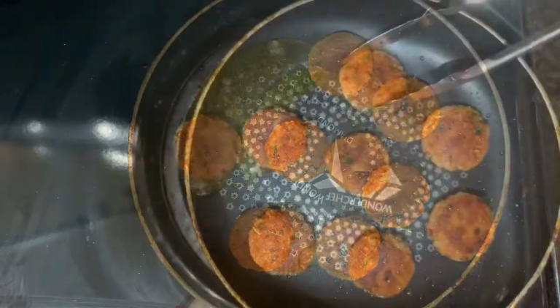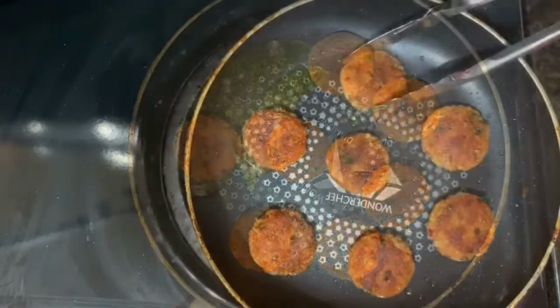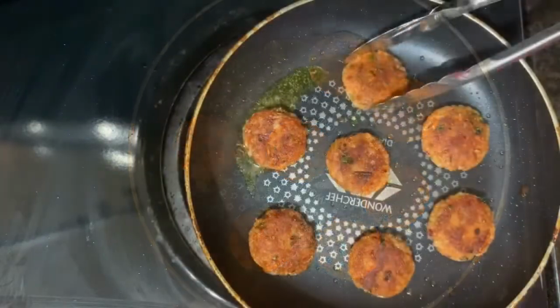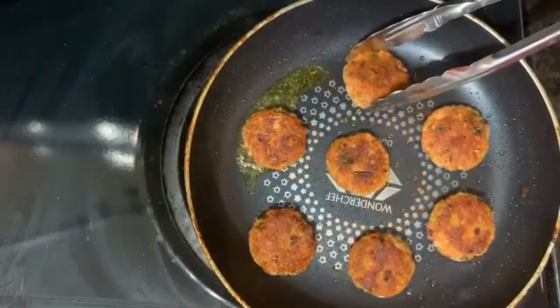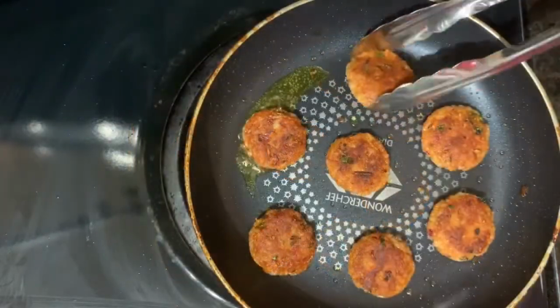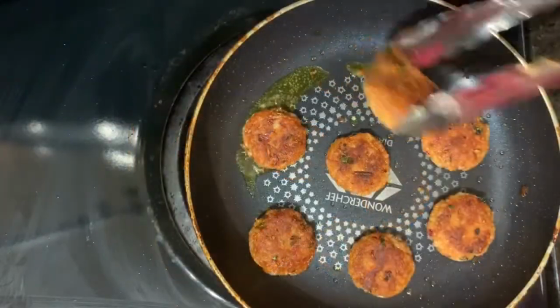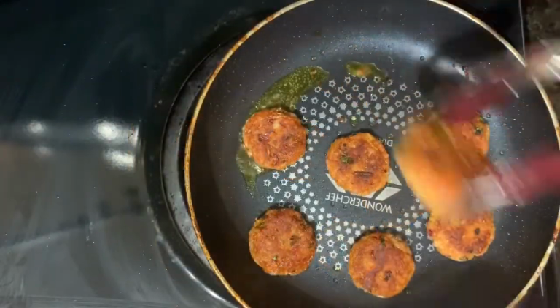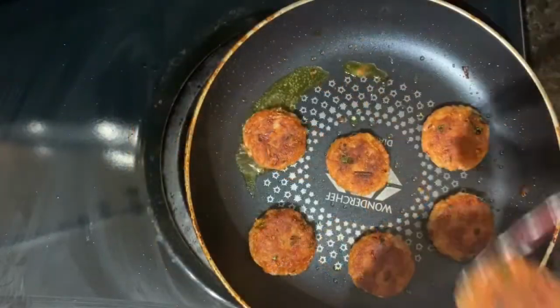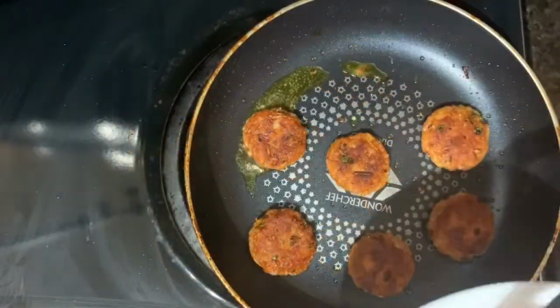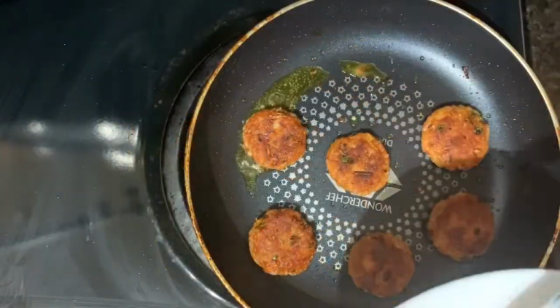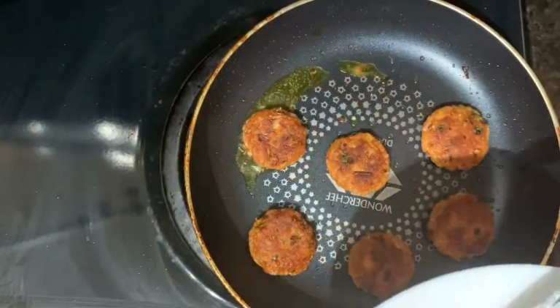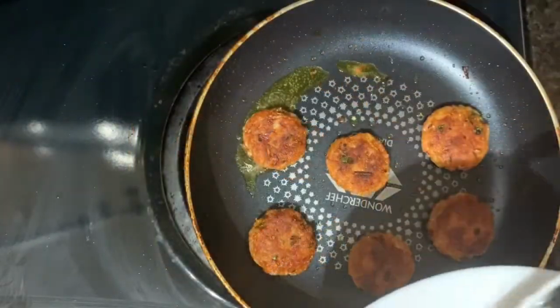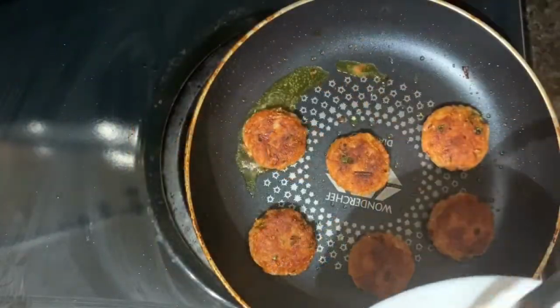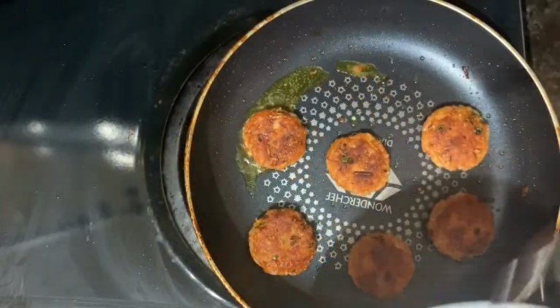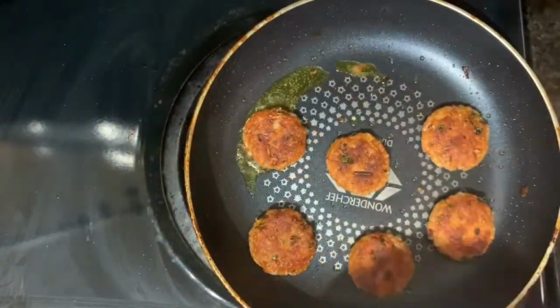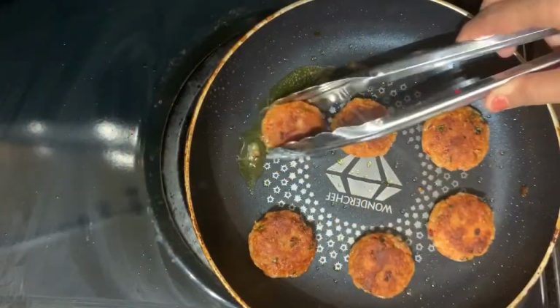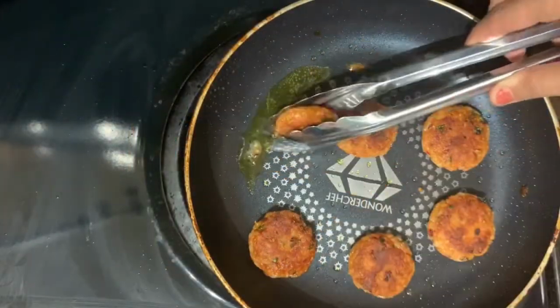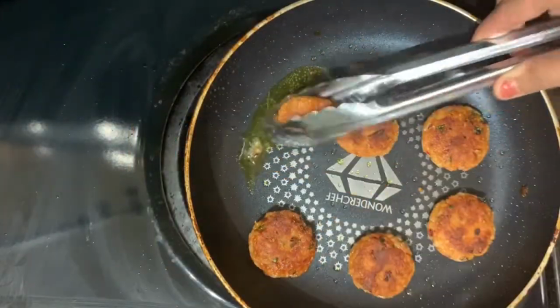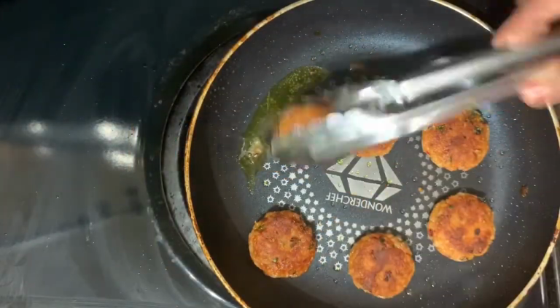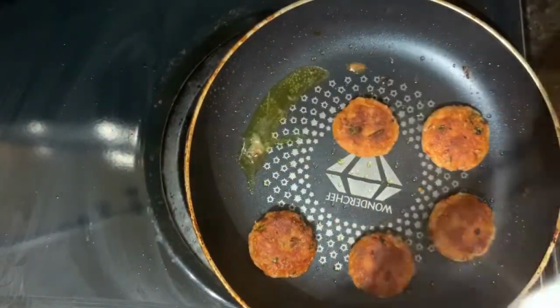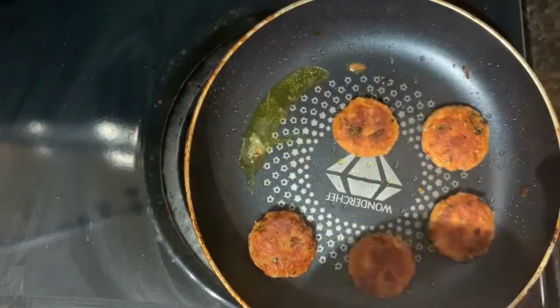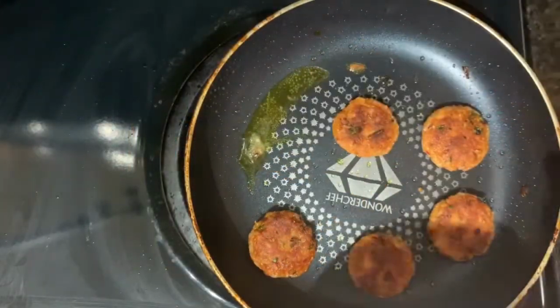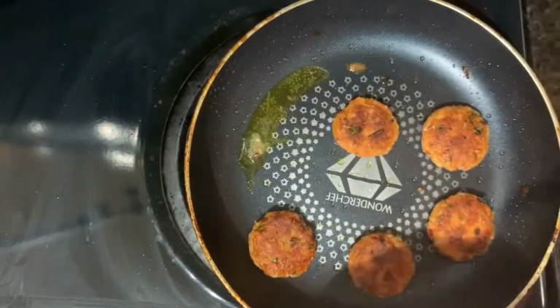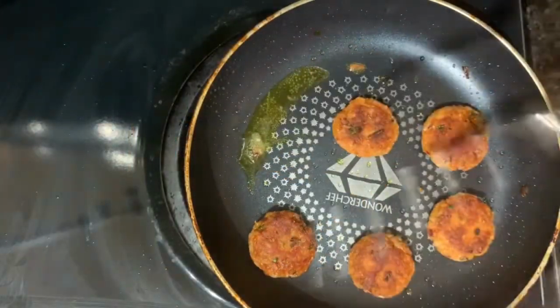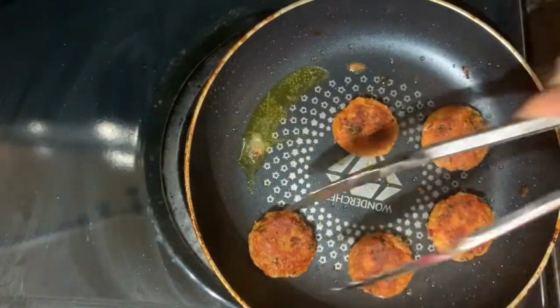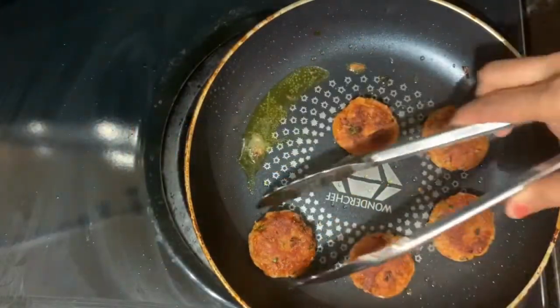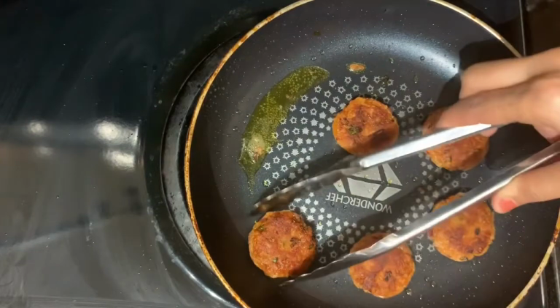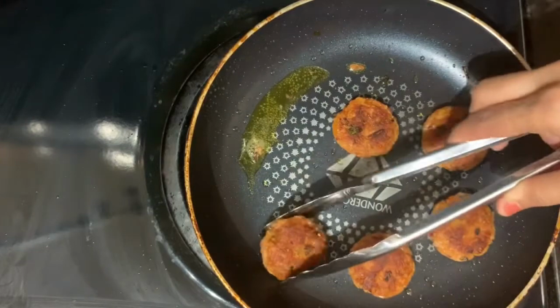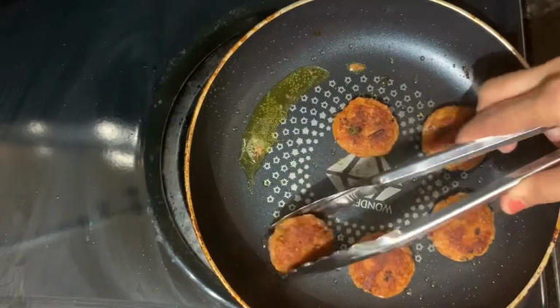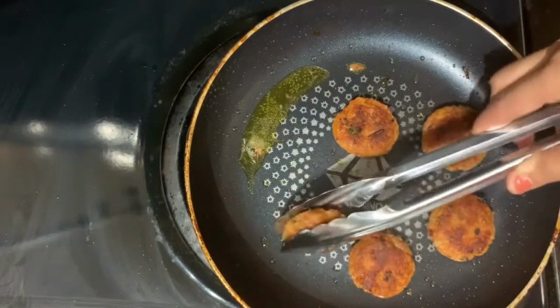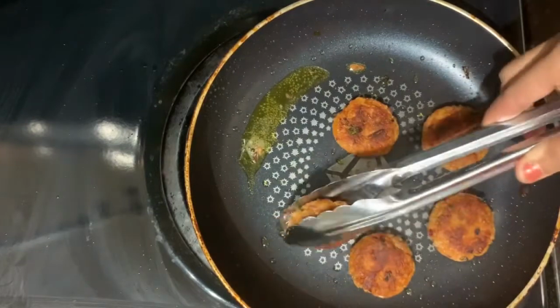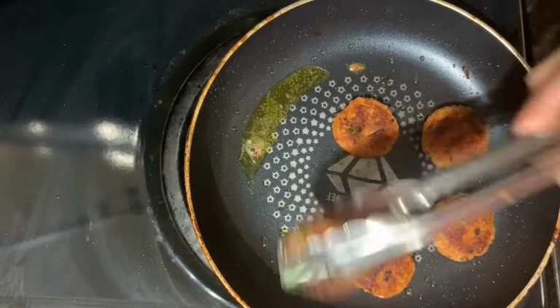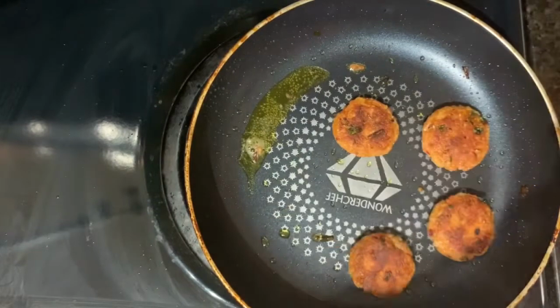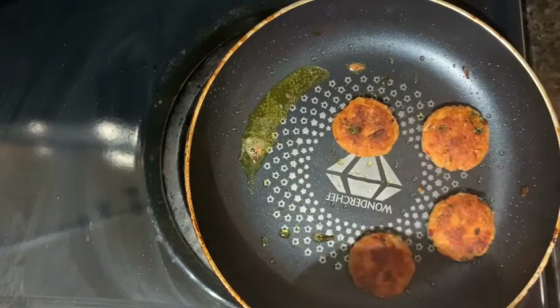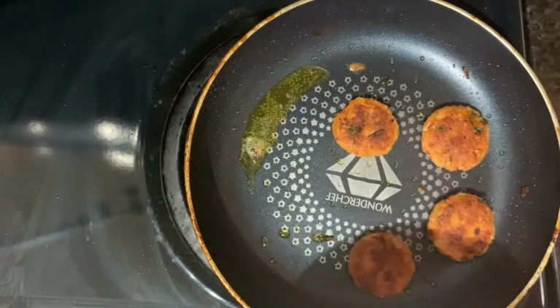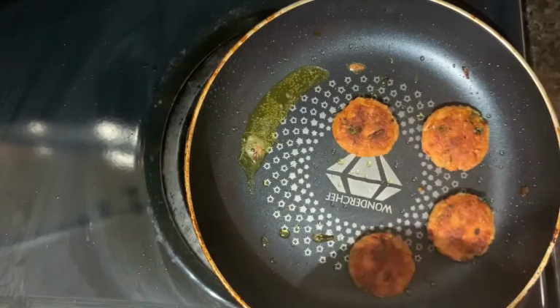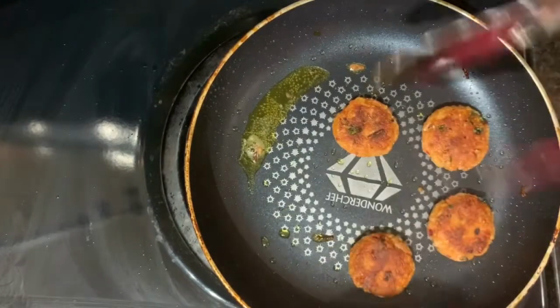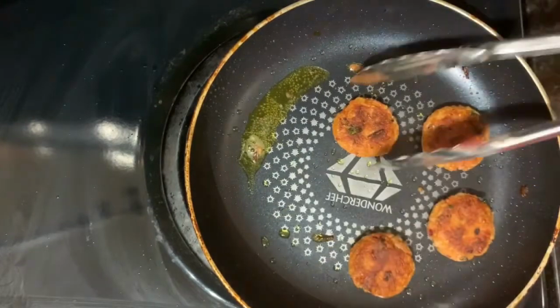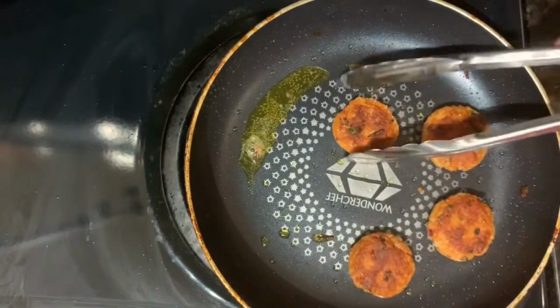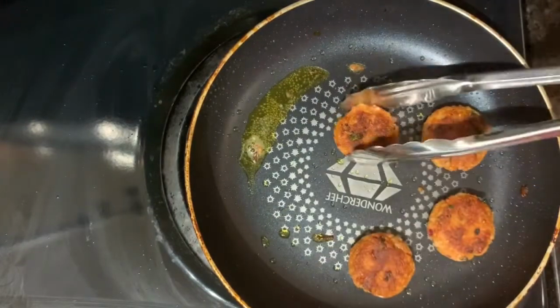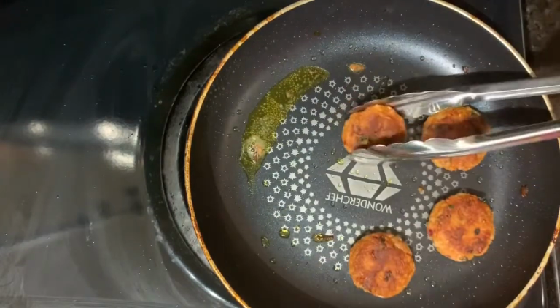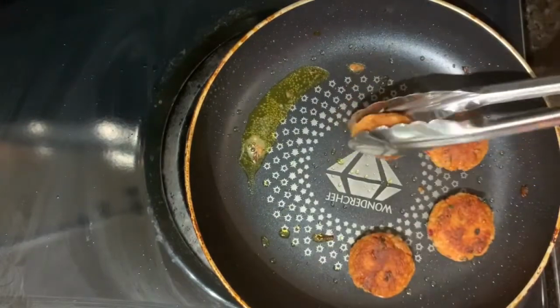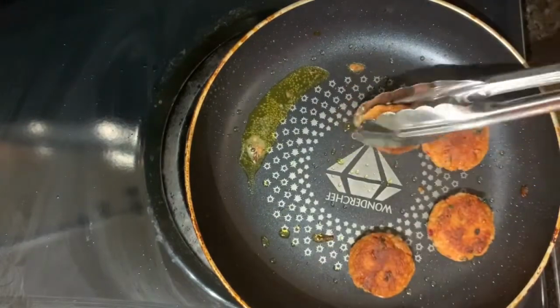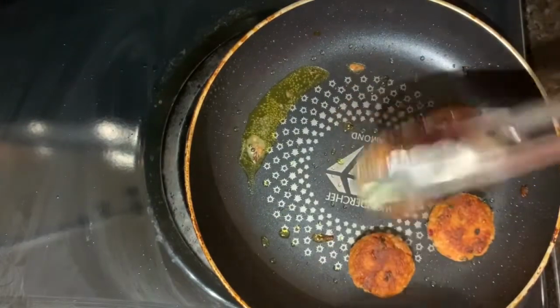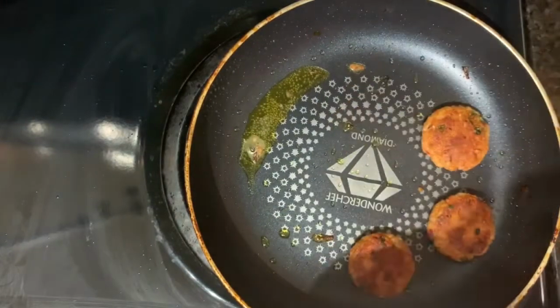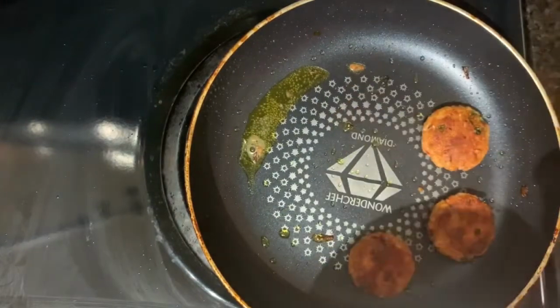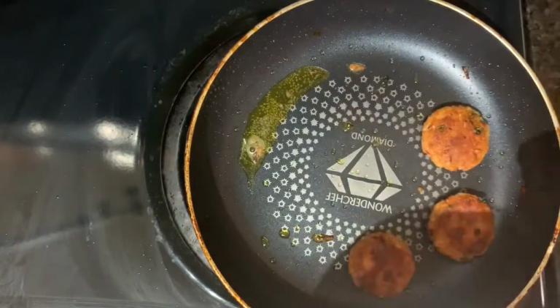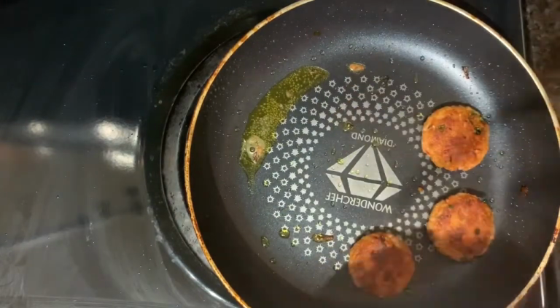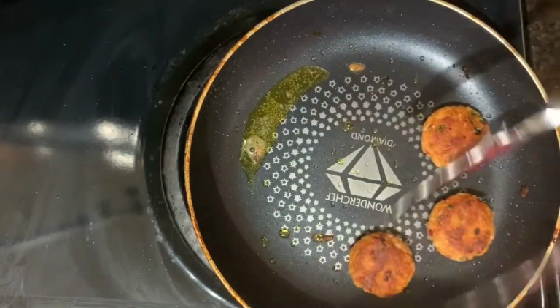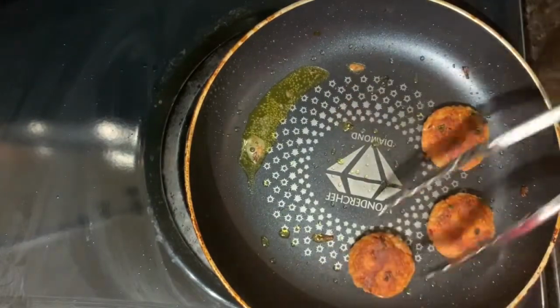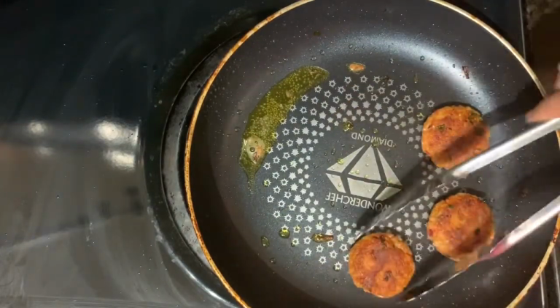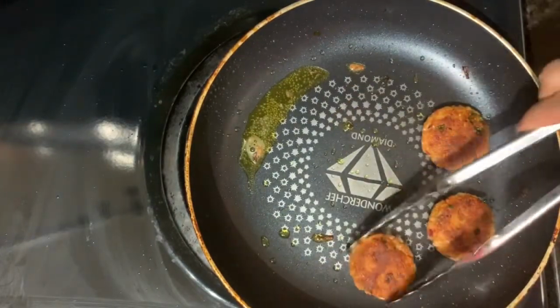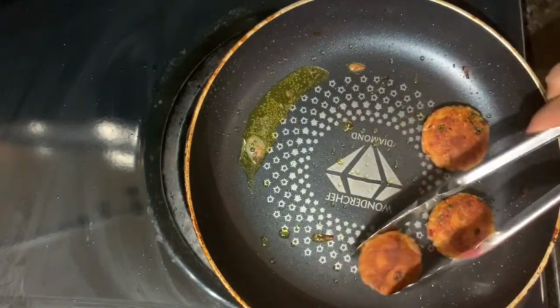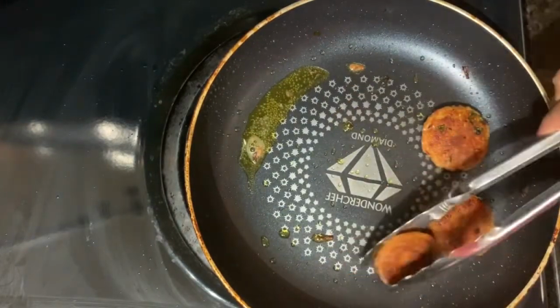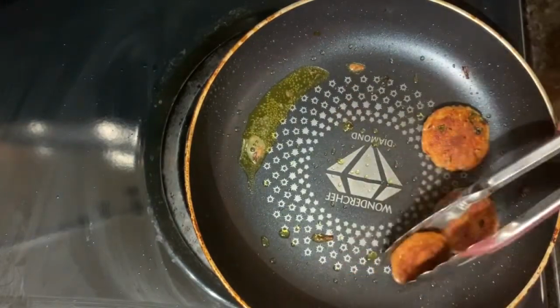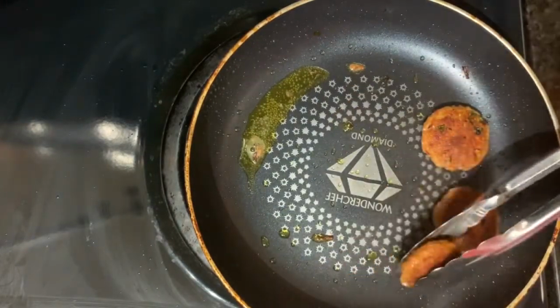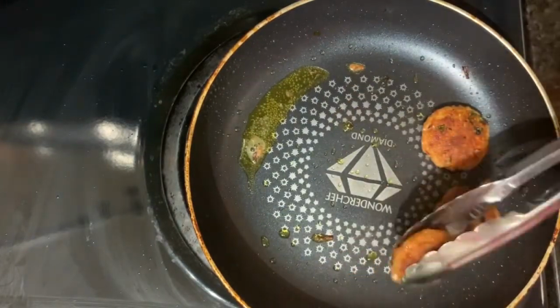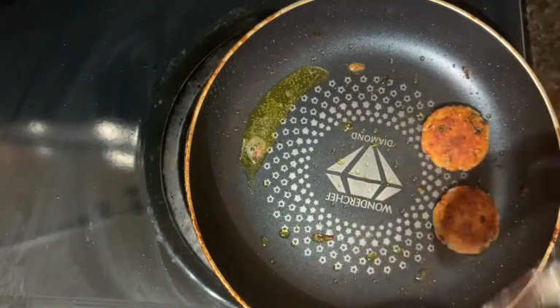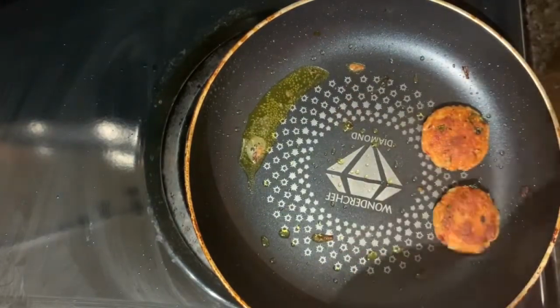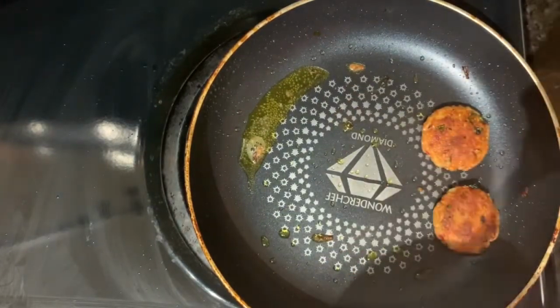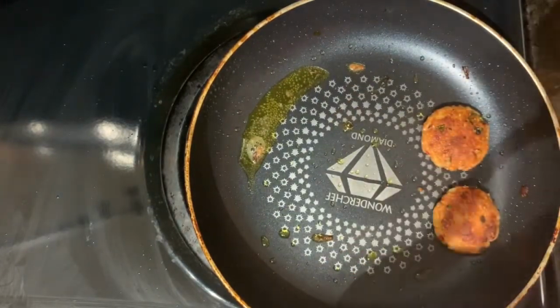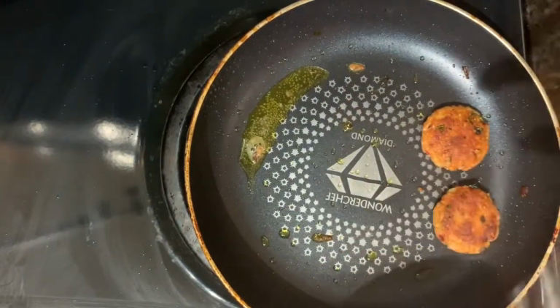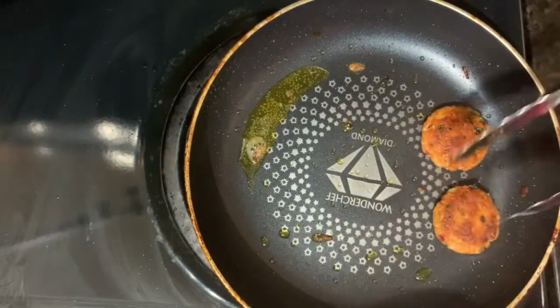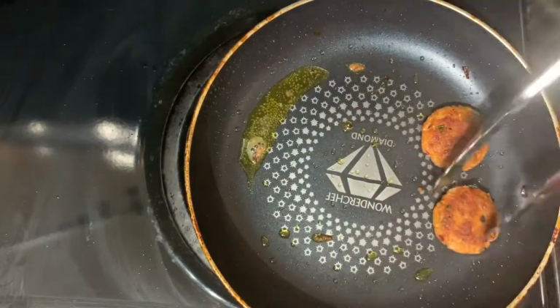Make sure you are cooking them from both sides until they get brown, and take them out once they are done.